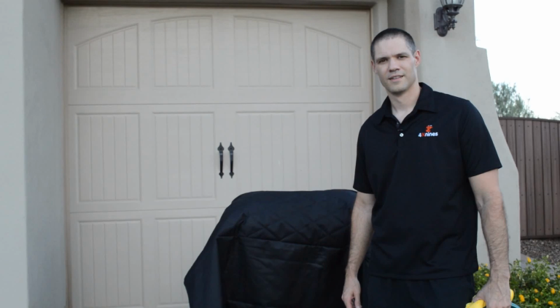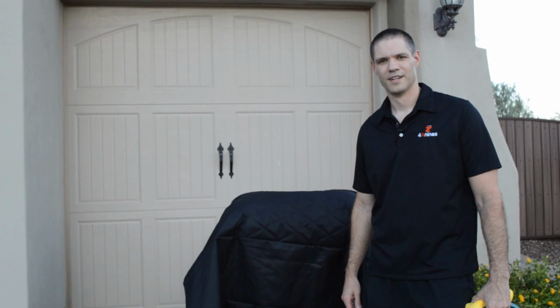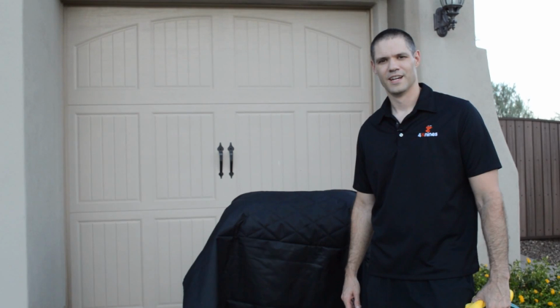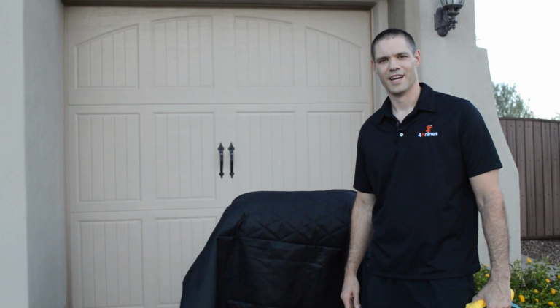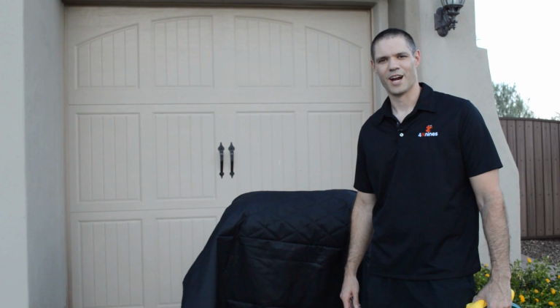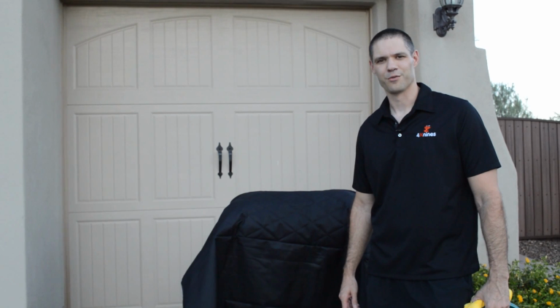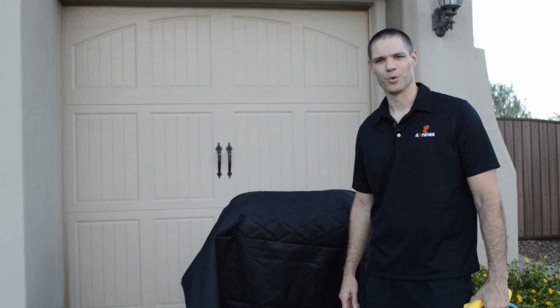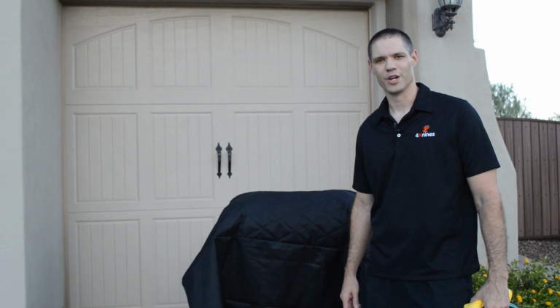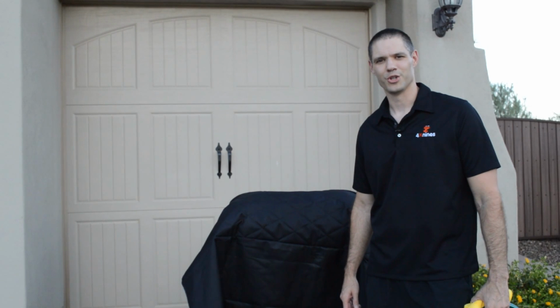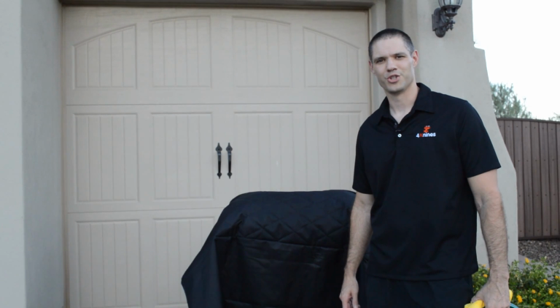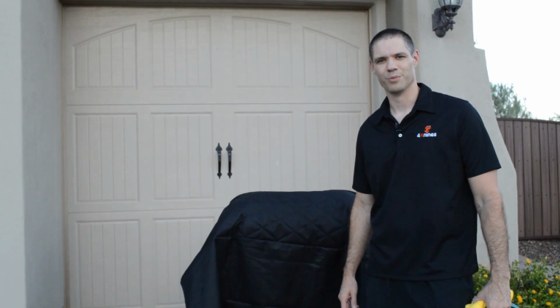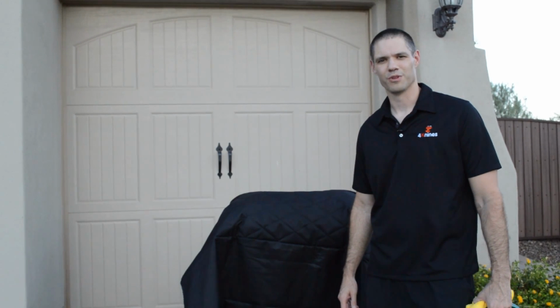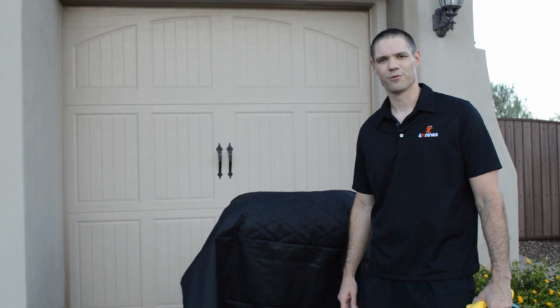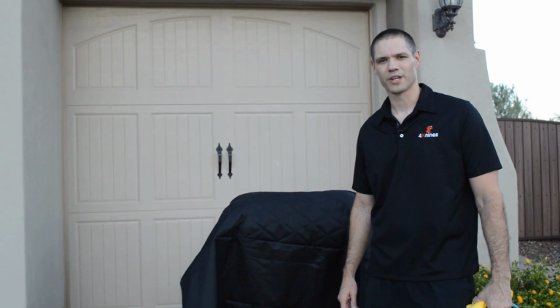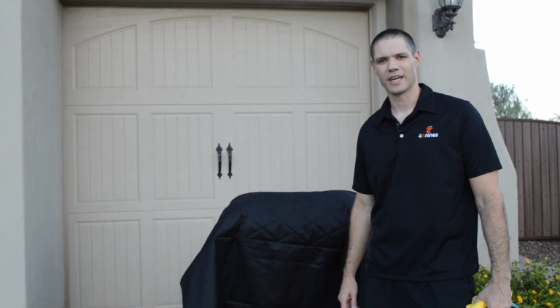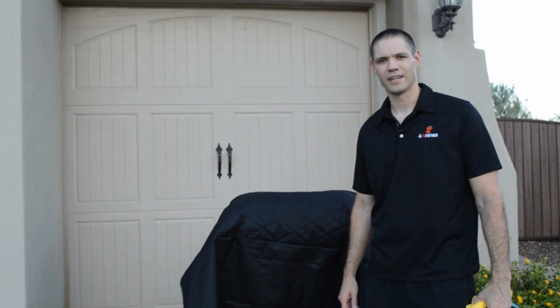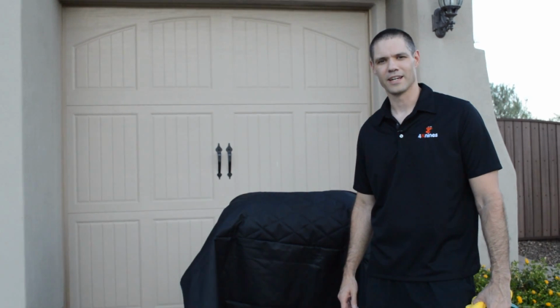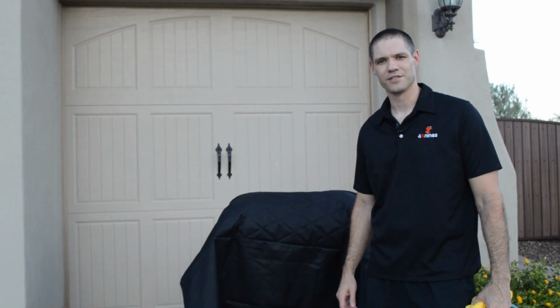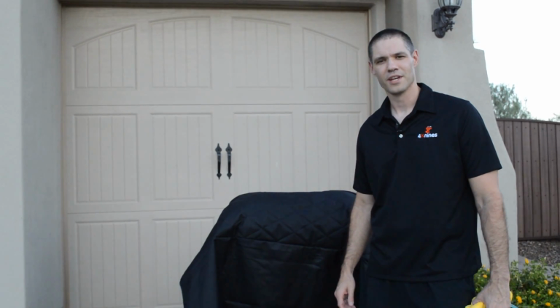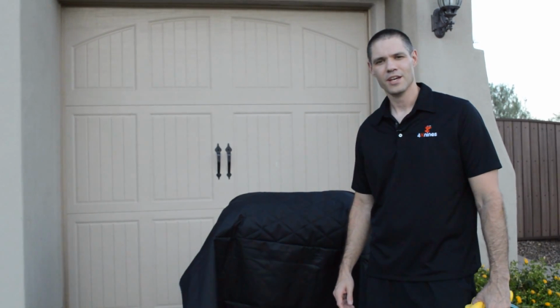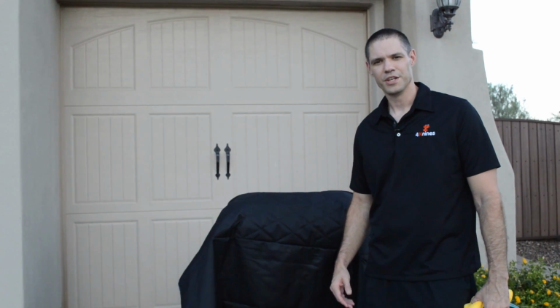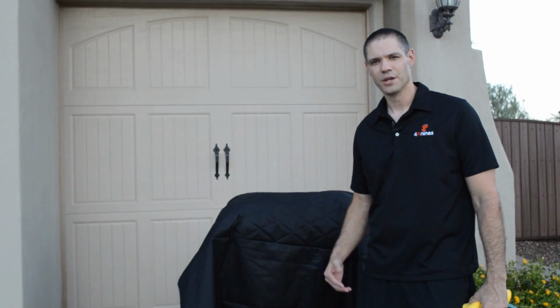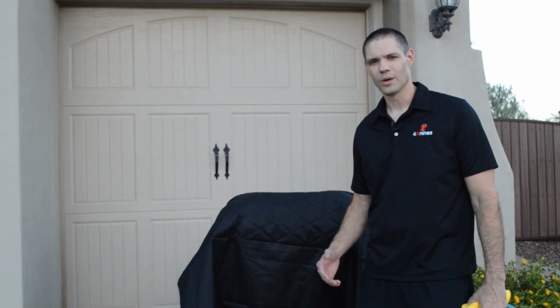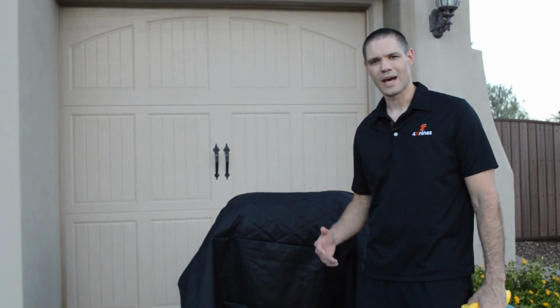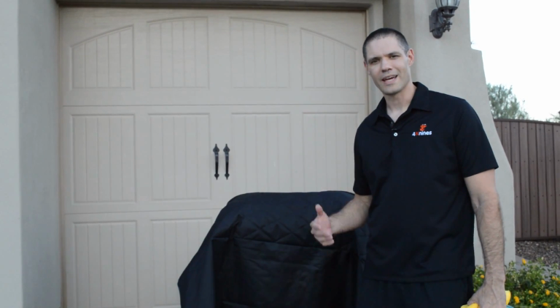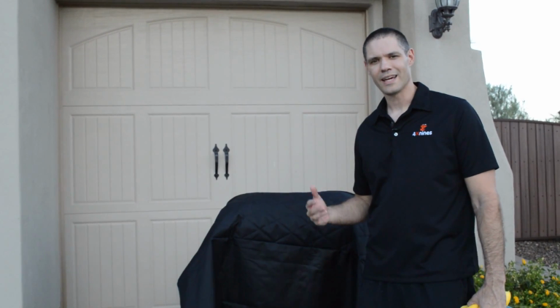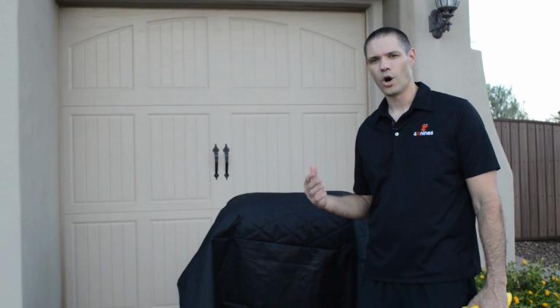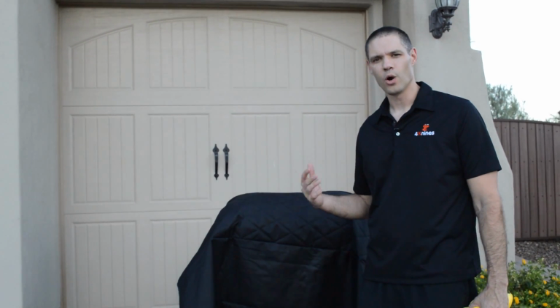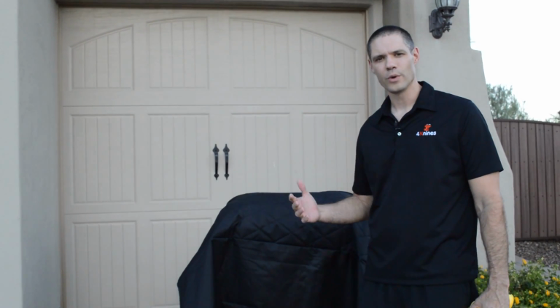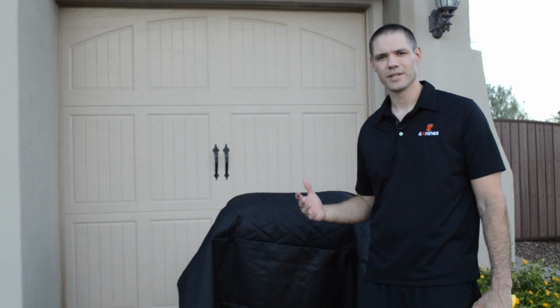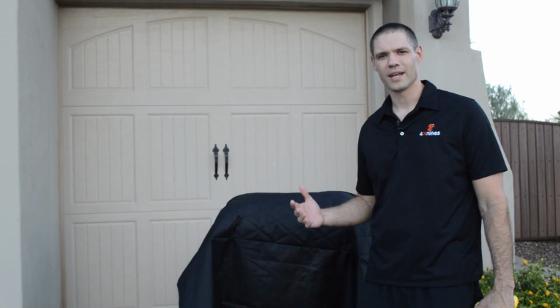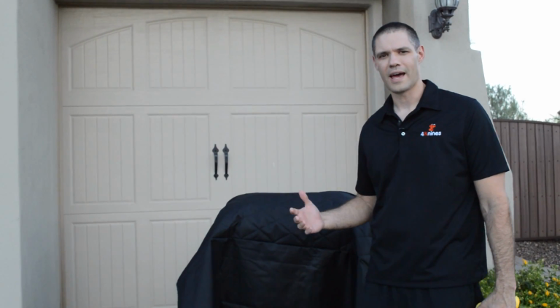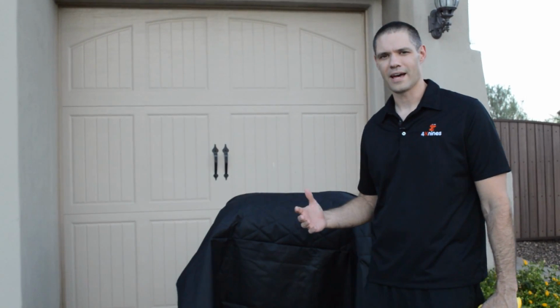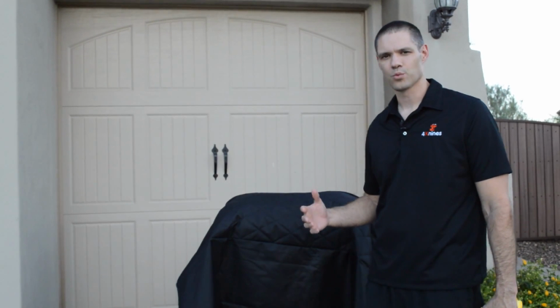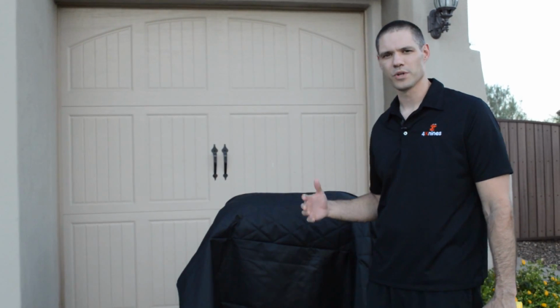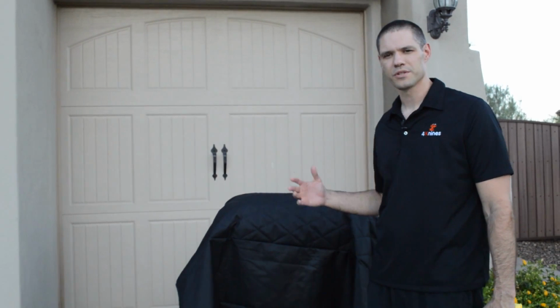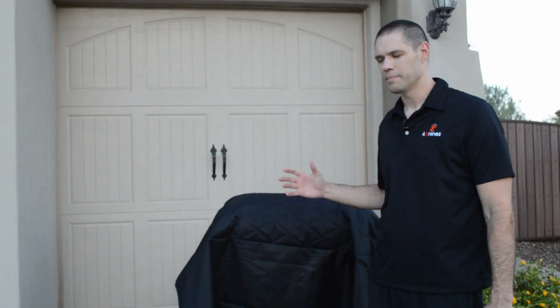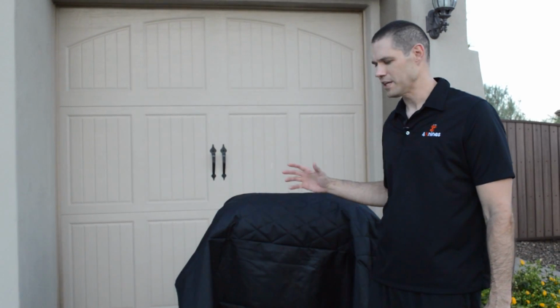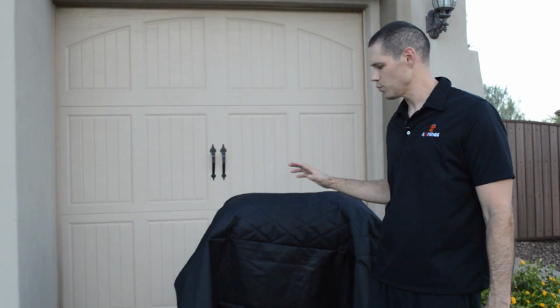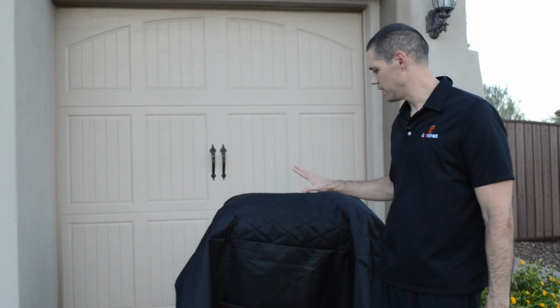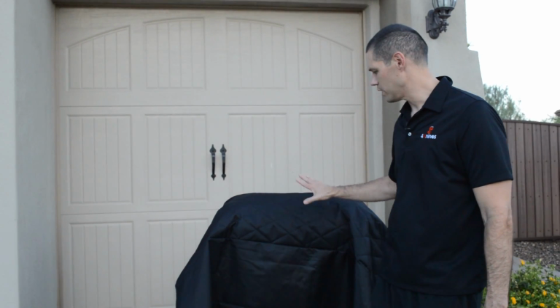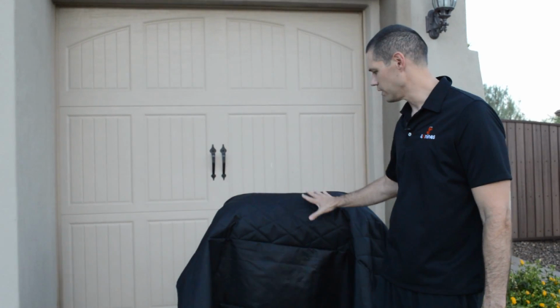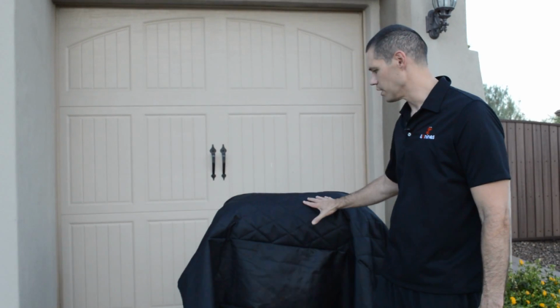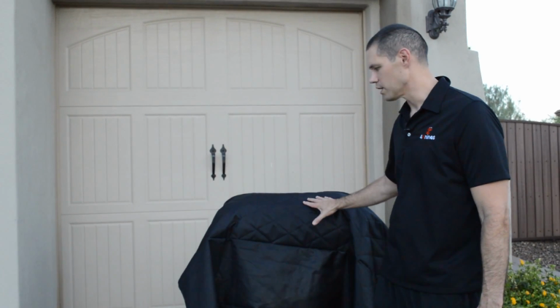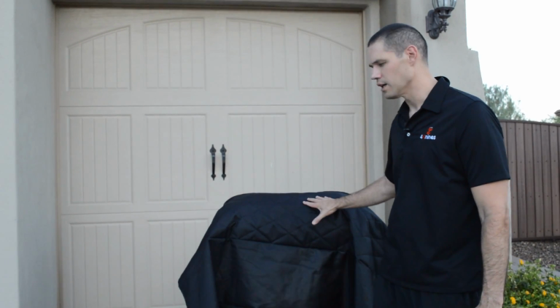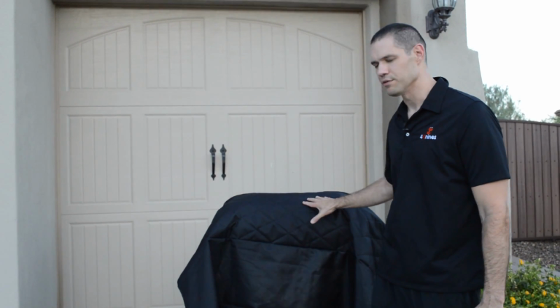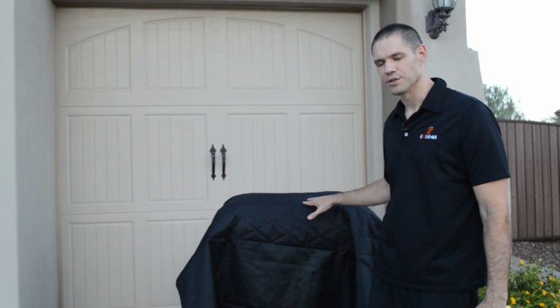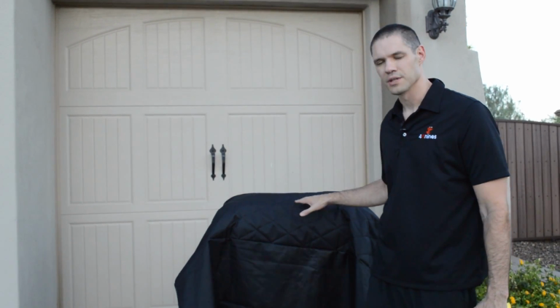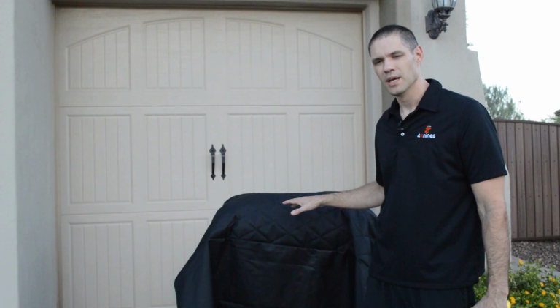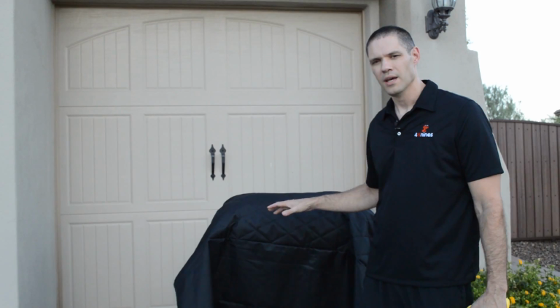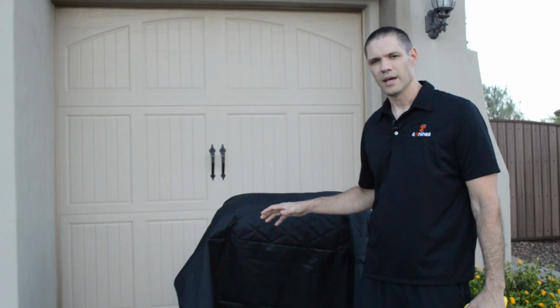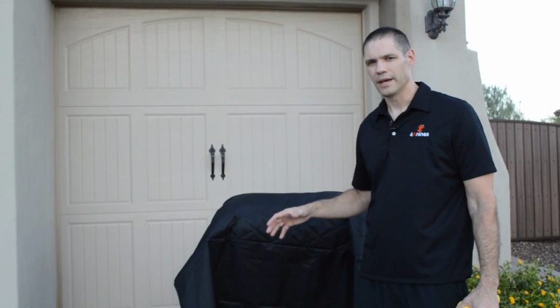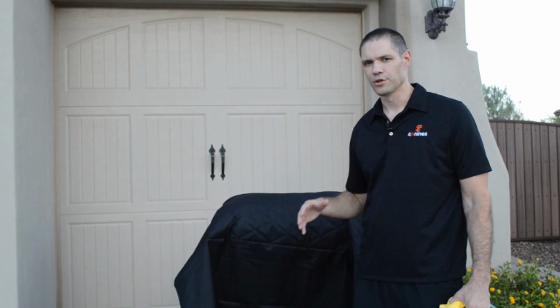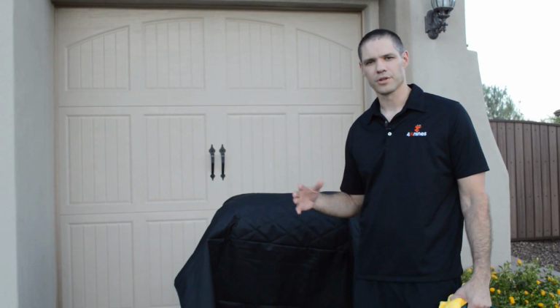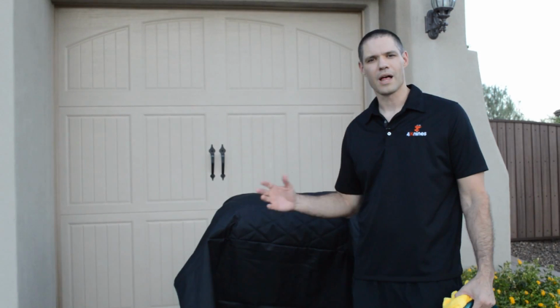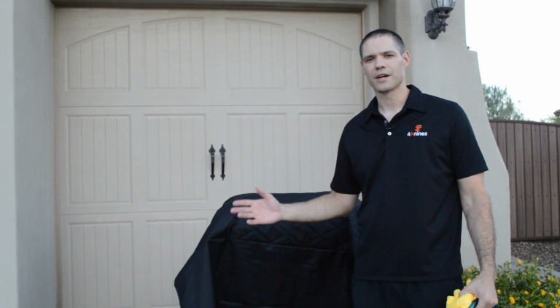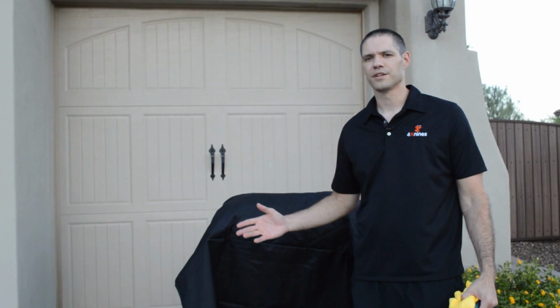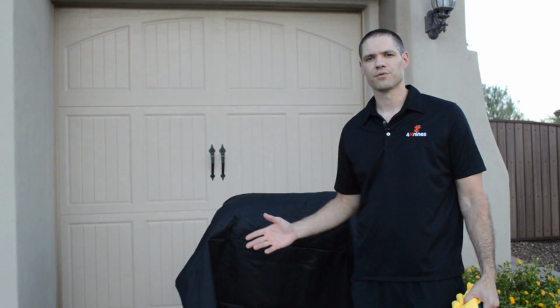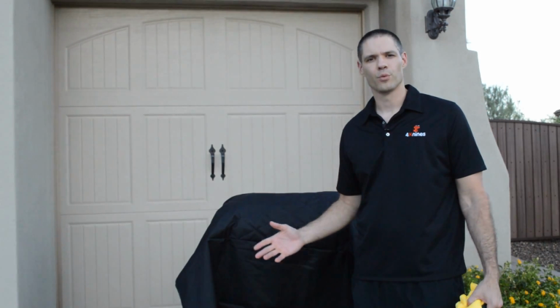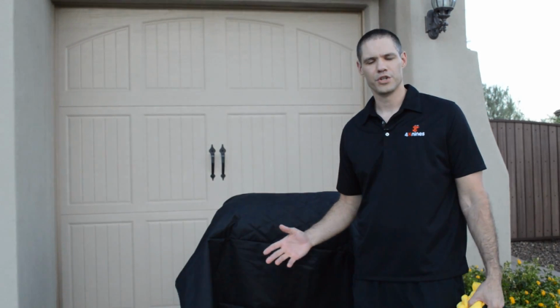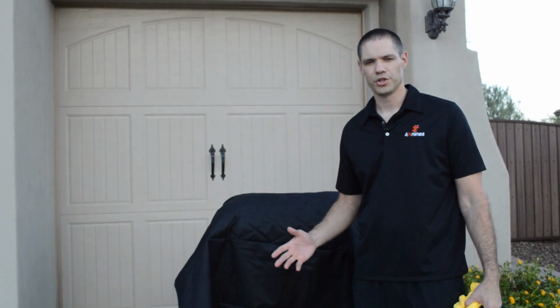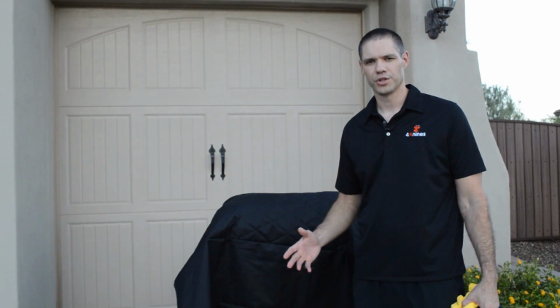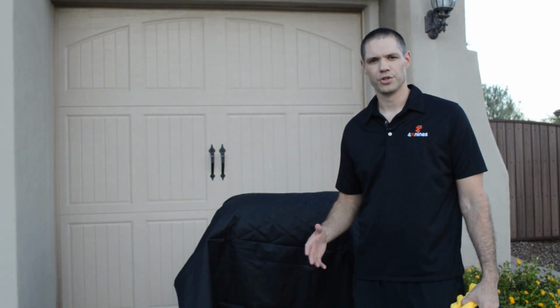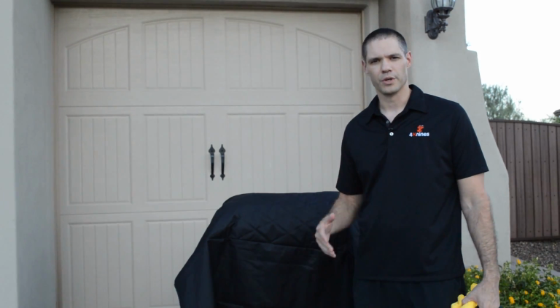Hey everyone, it's Jim with 4K9s. I always get asked, what's the best way to clean our covers? And there's a lot of different ways you can do it.